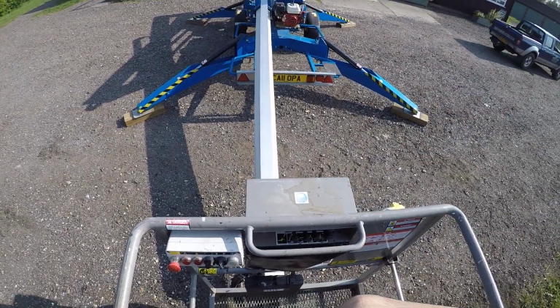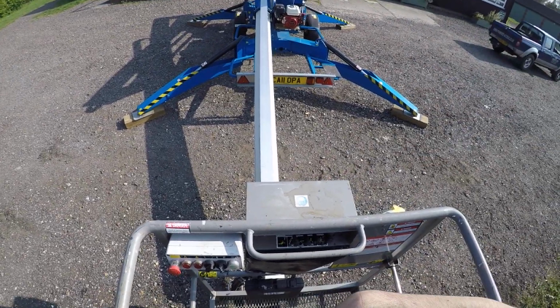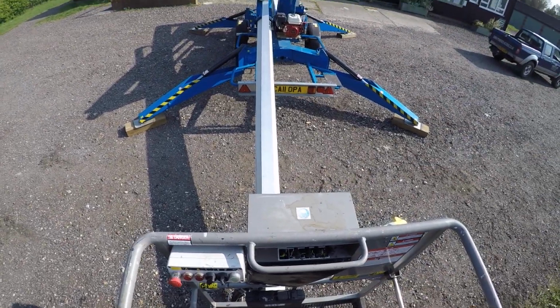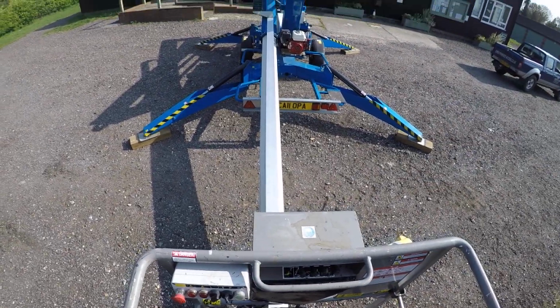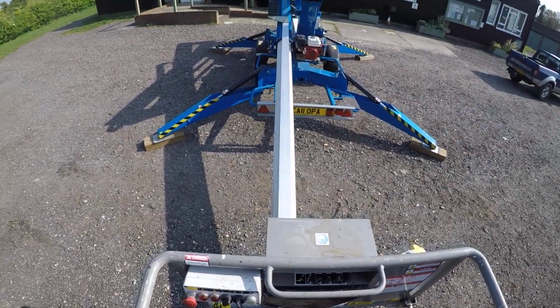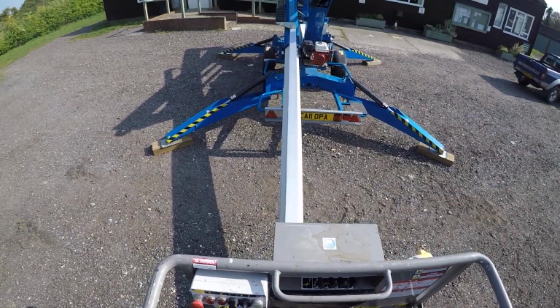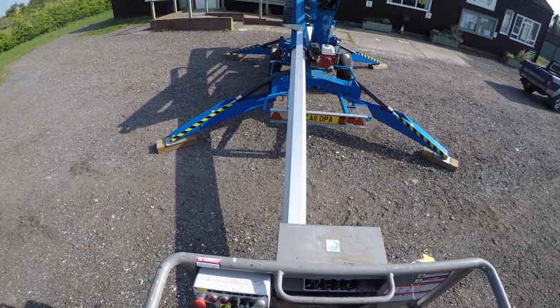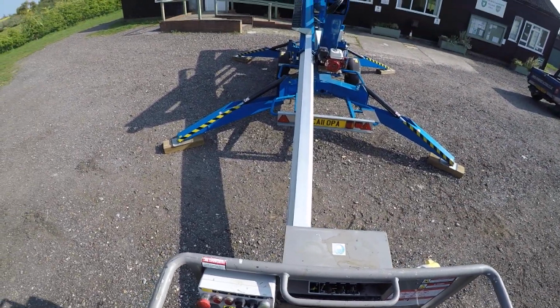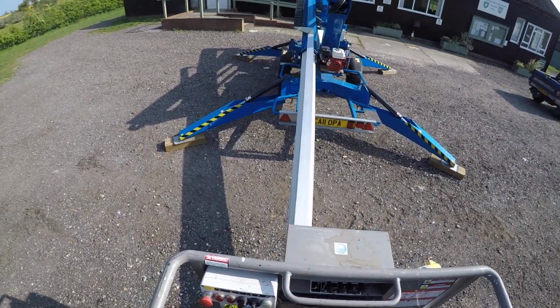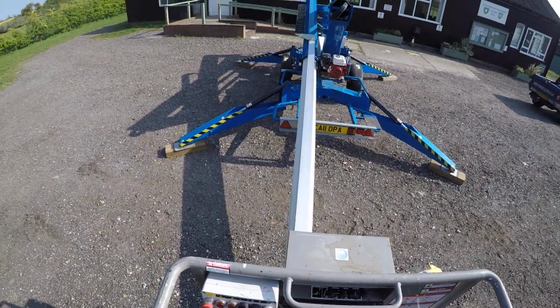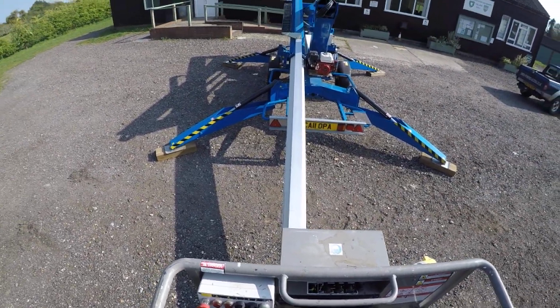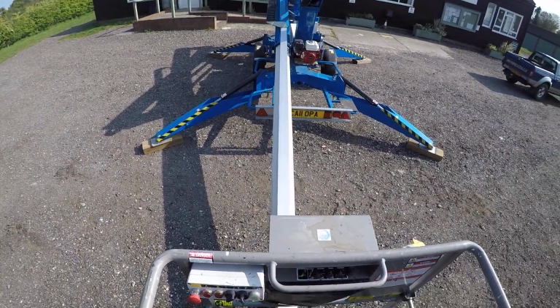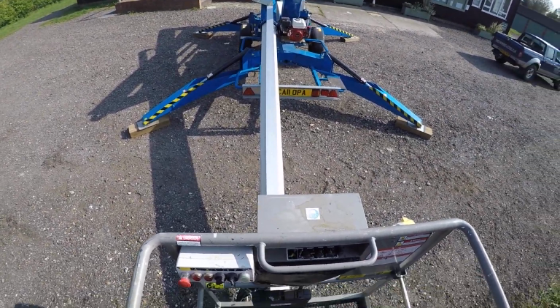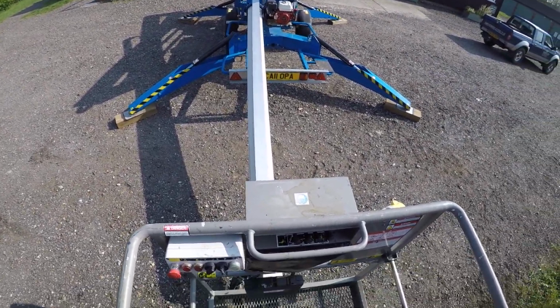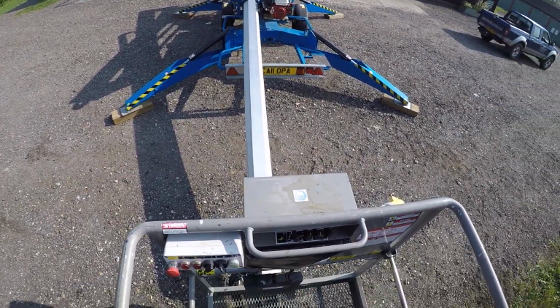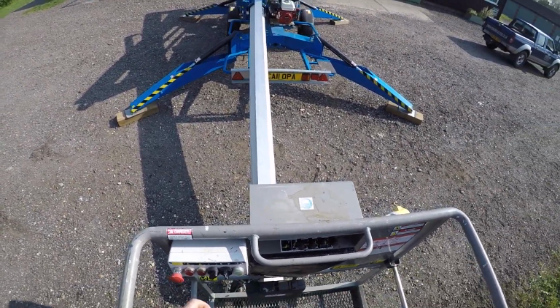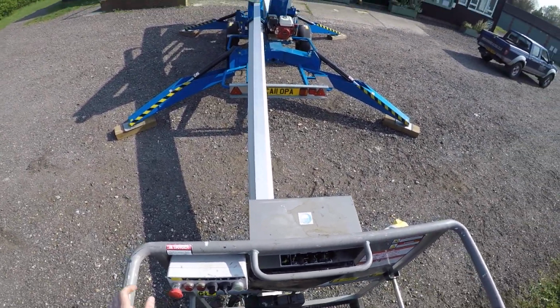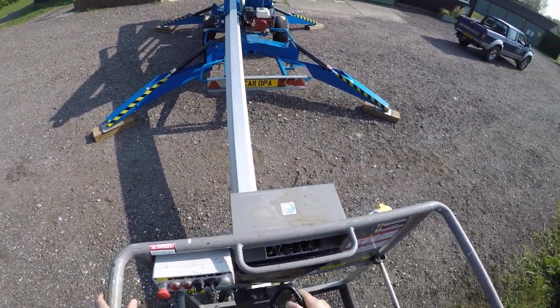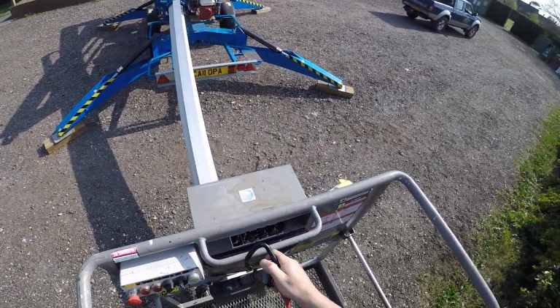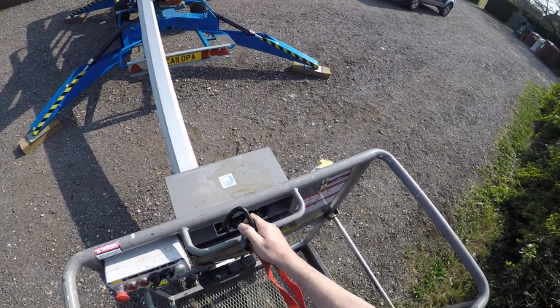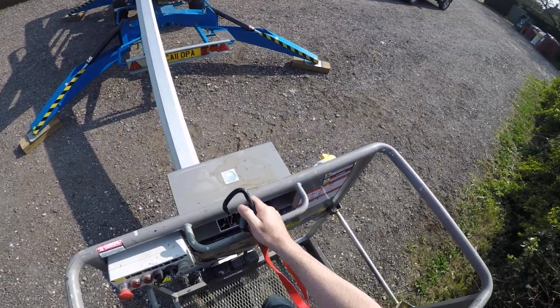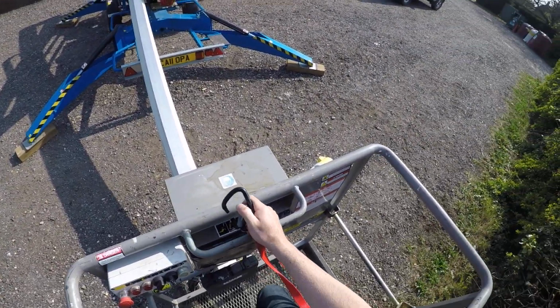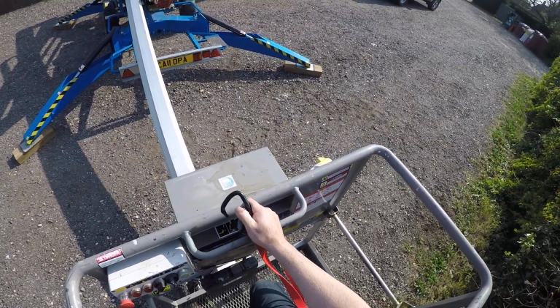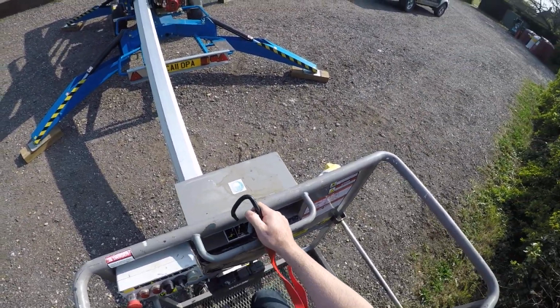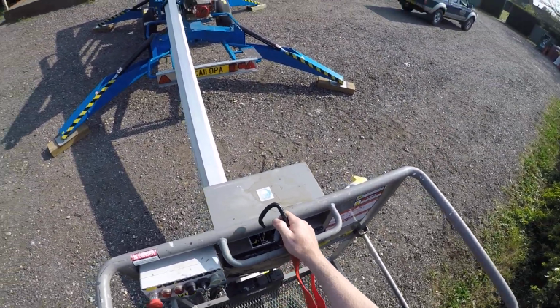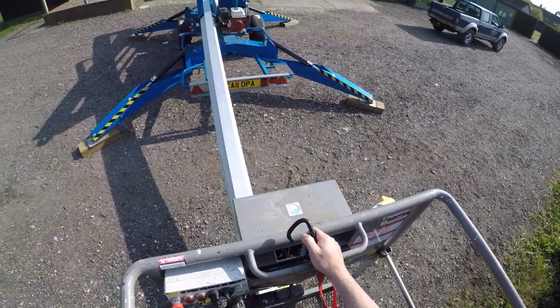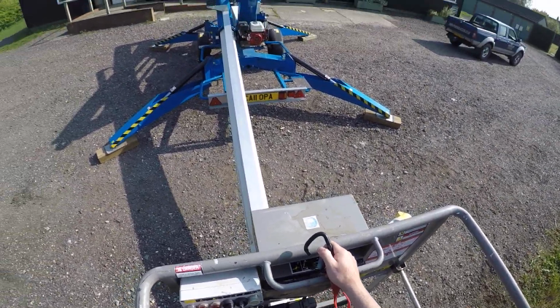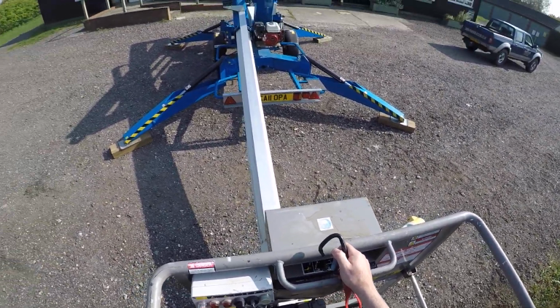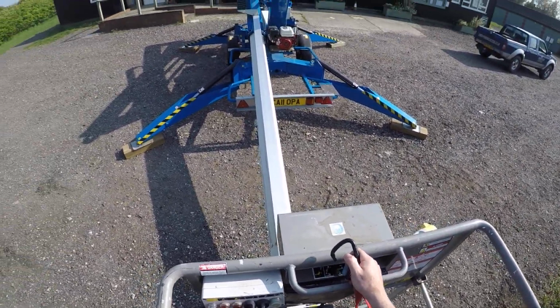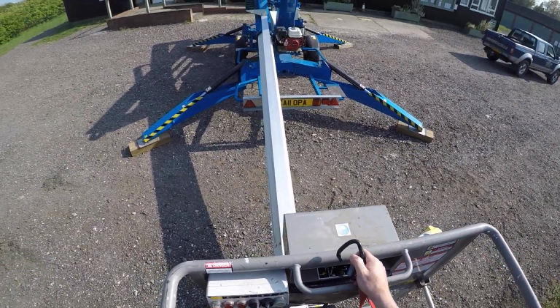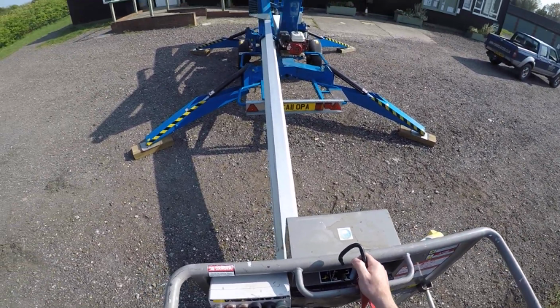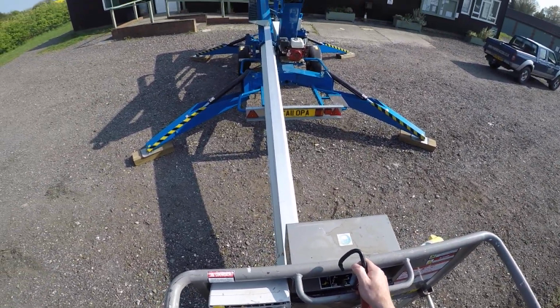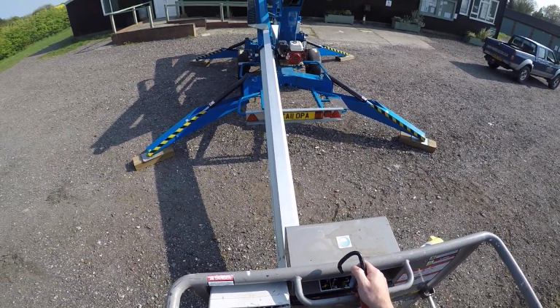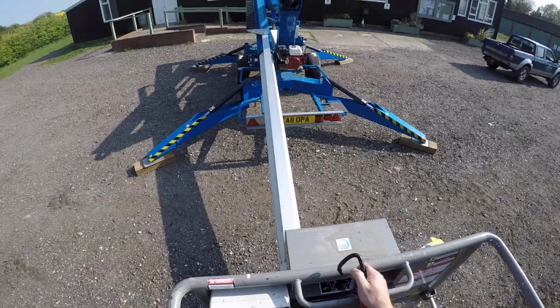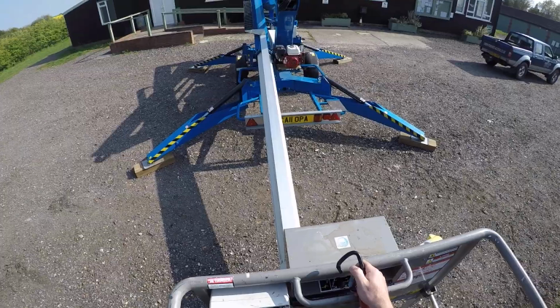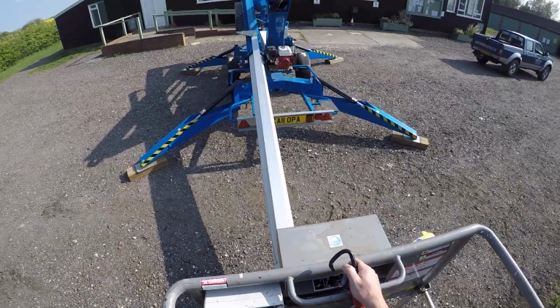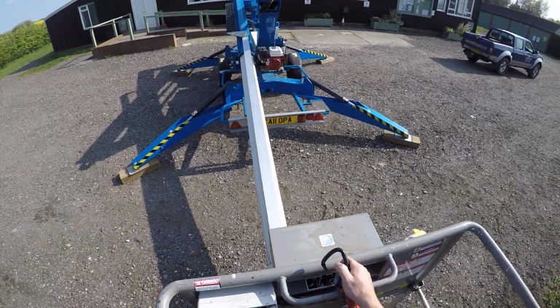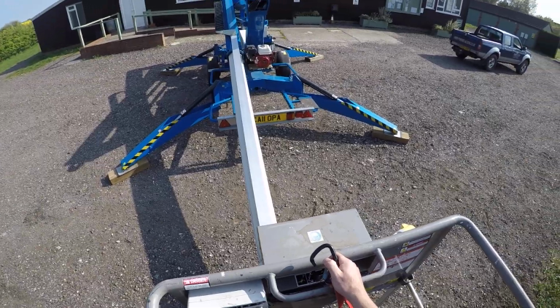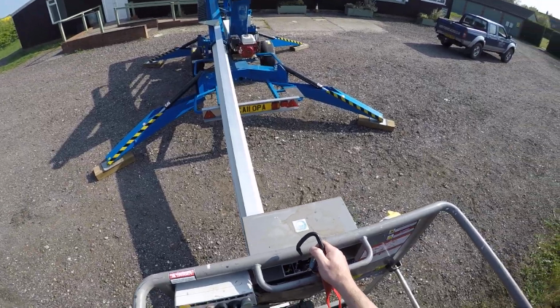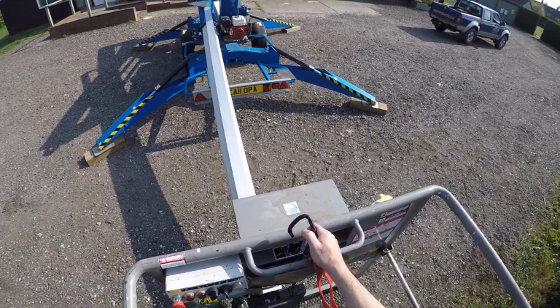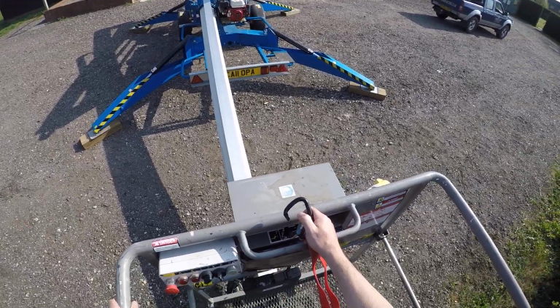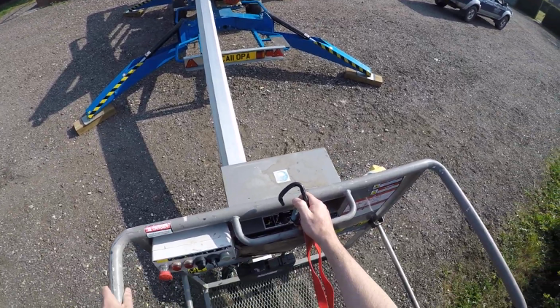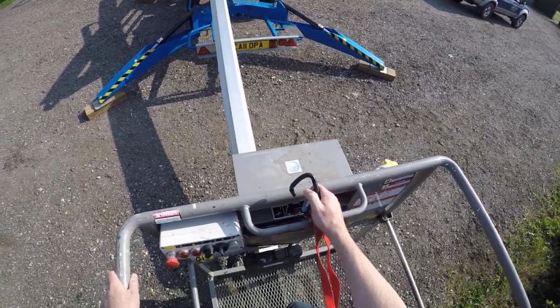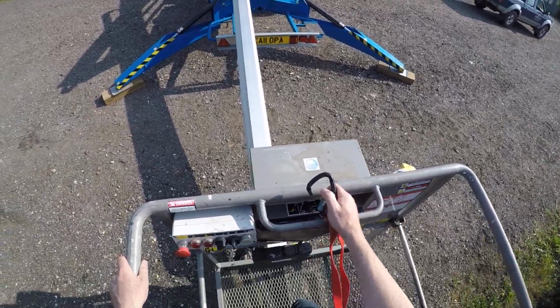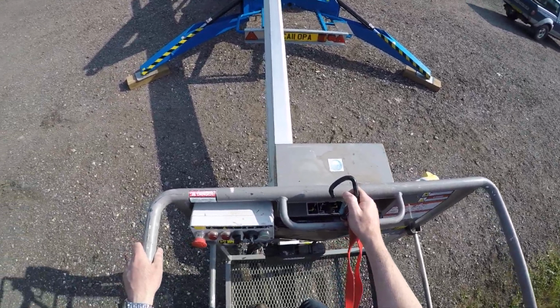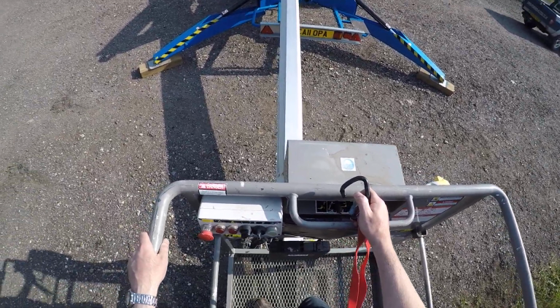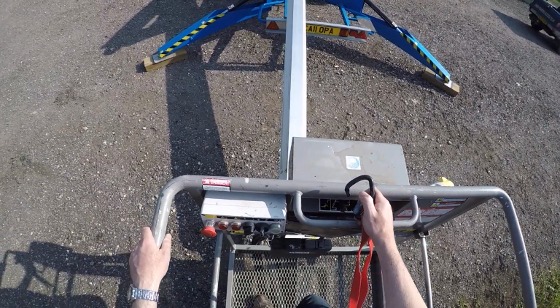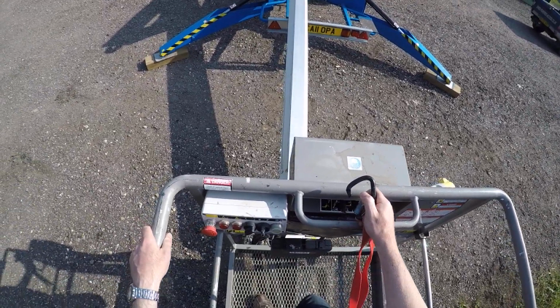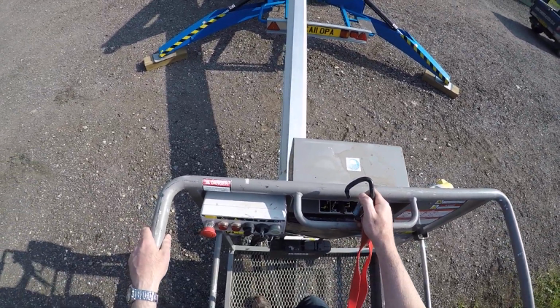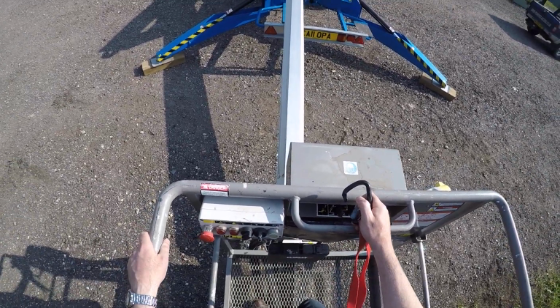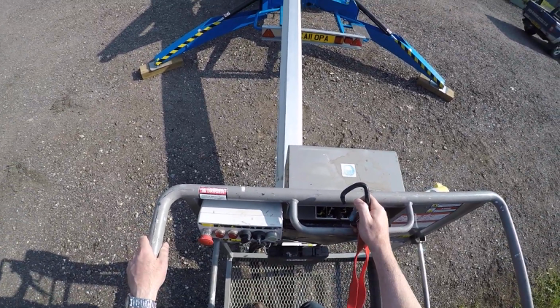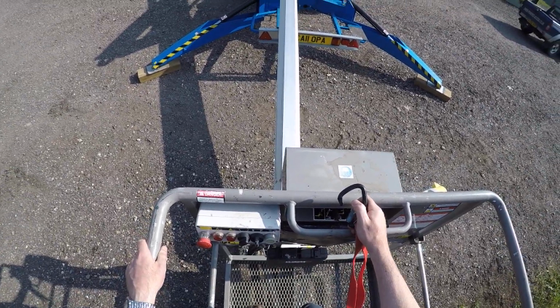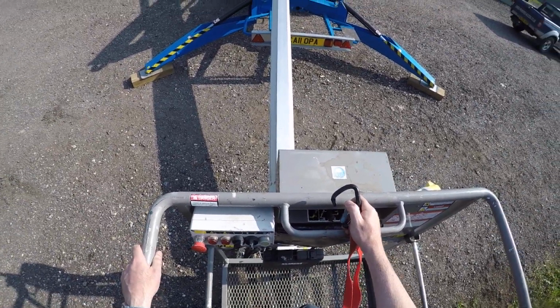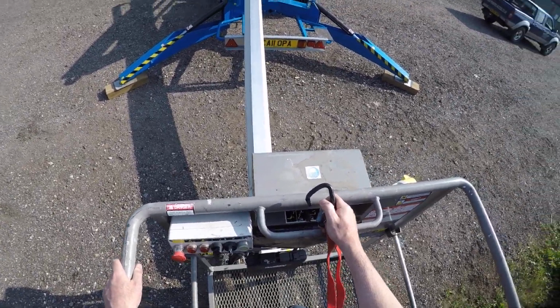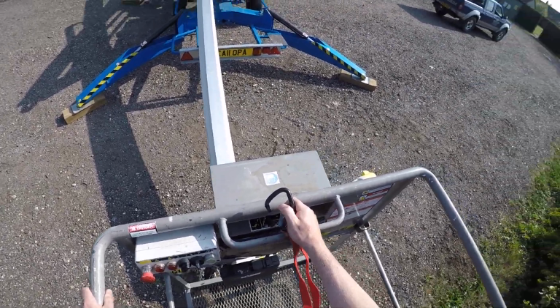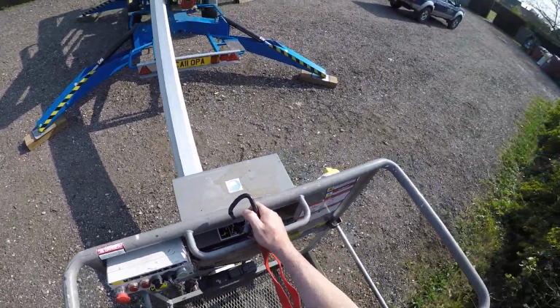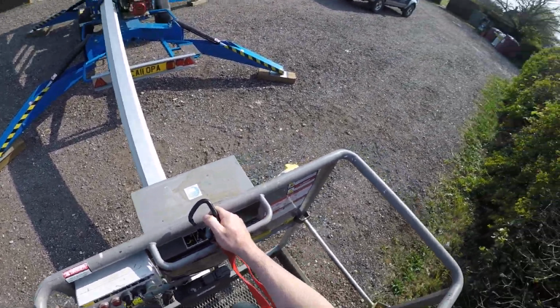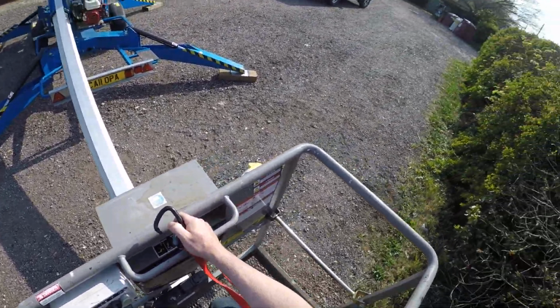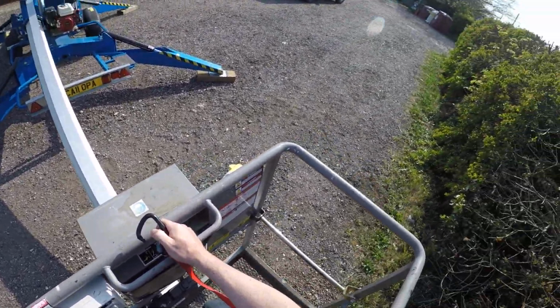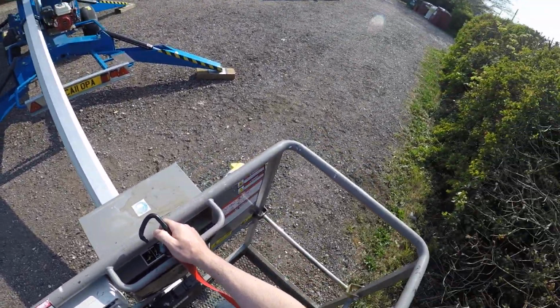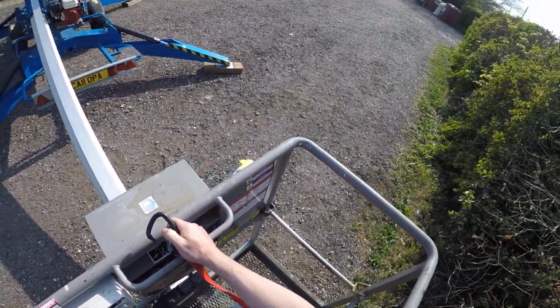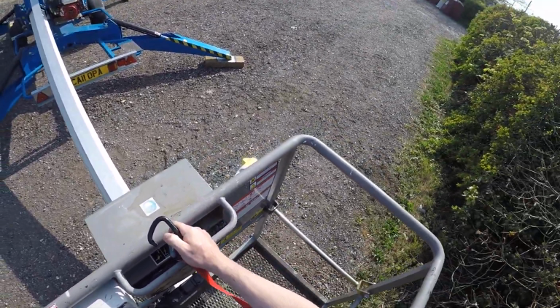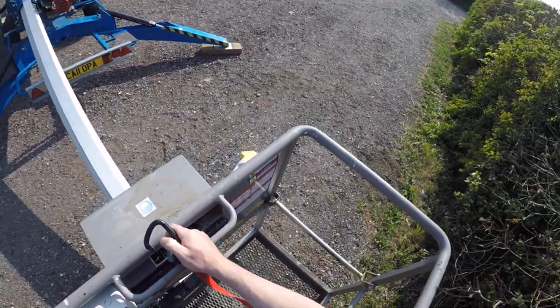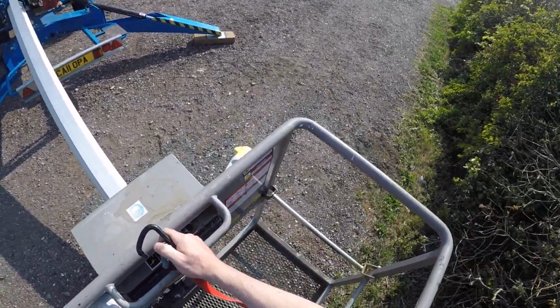This is Tony Owen from Owen Powered Access. We're a Norfolk-based access hire company based near Norwich.